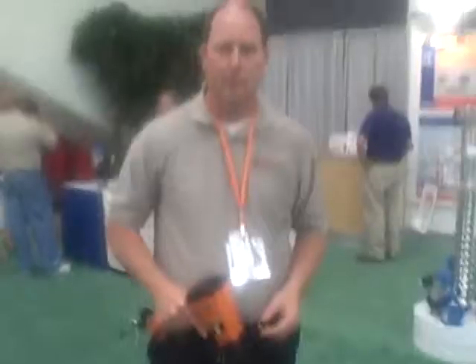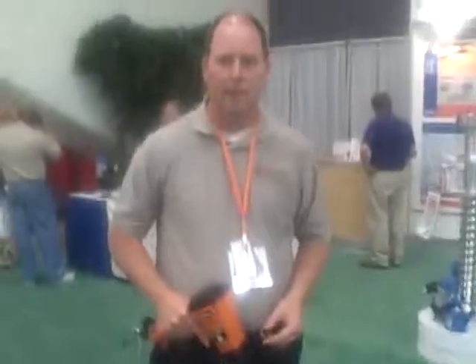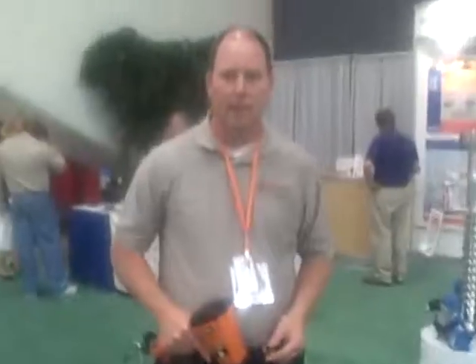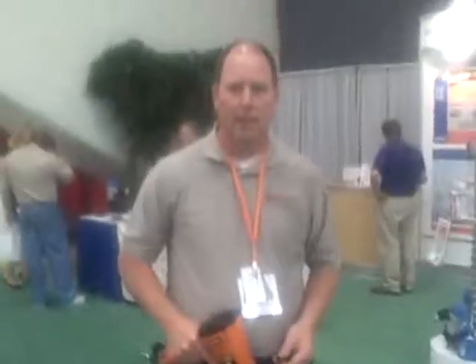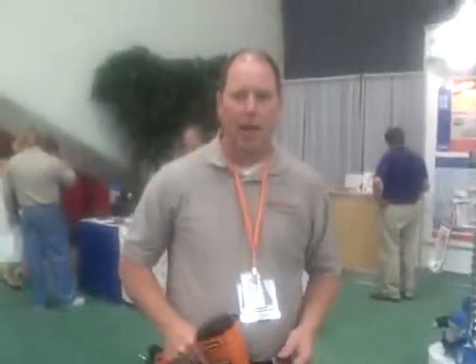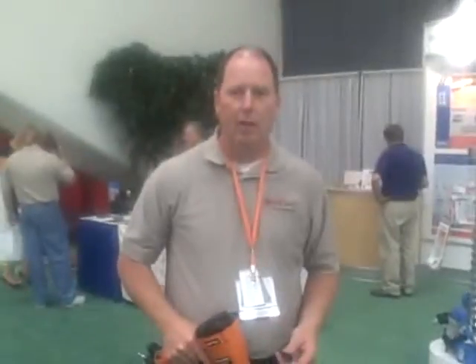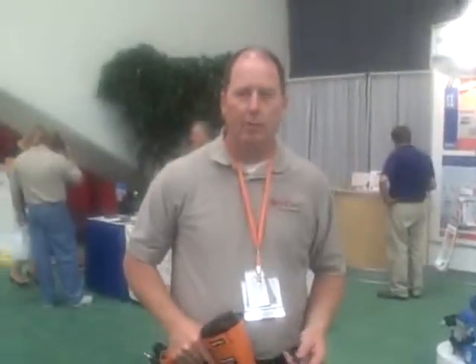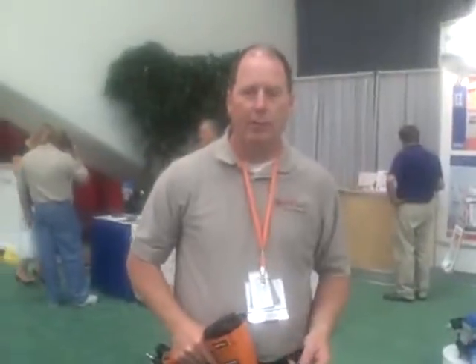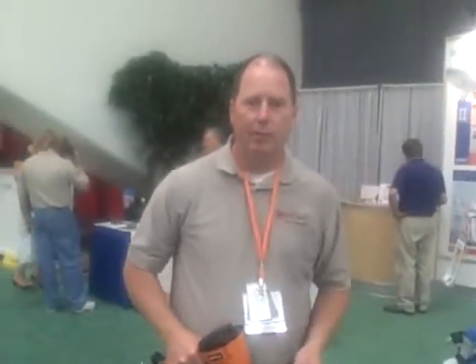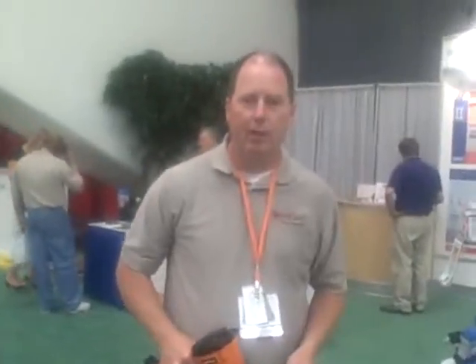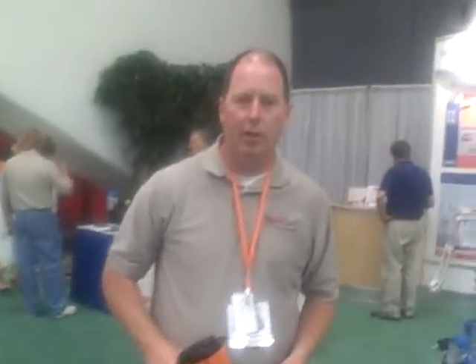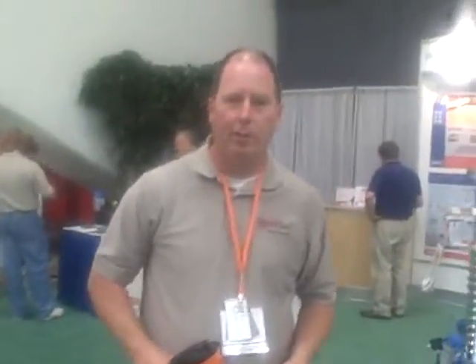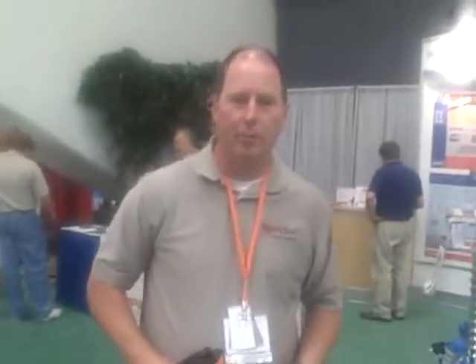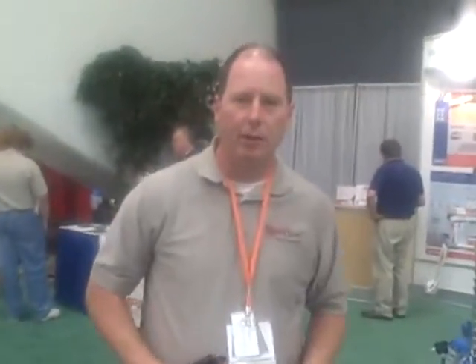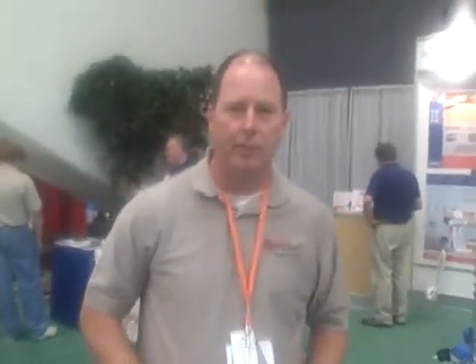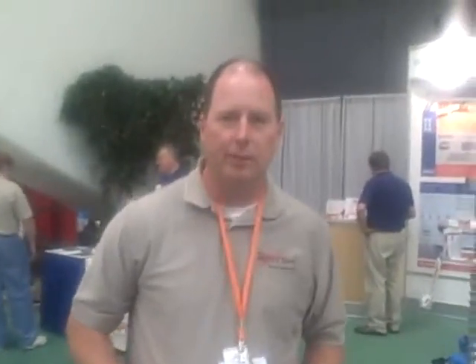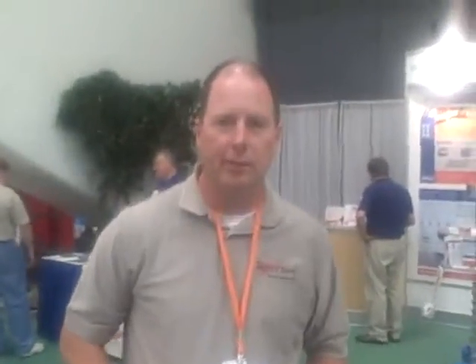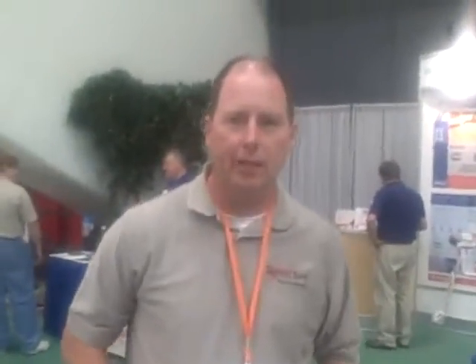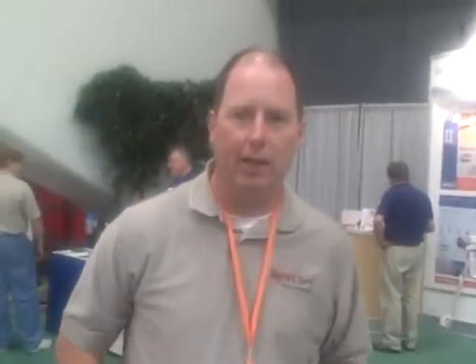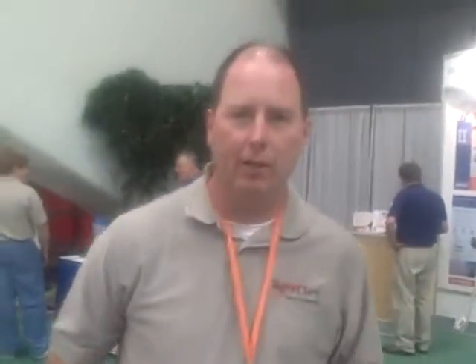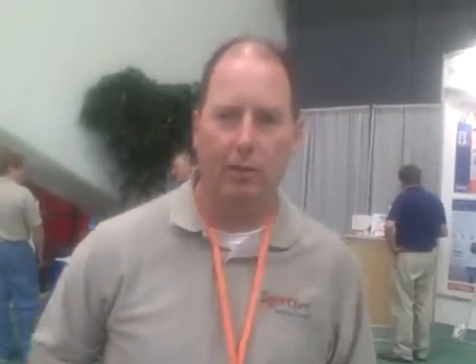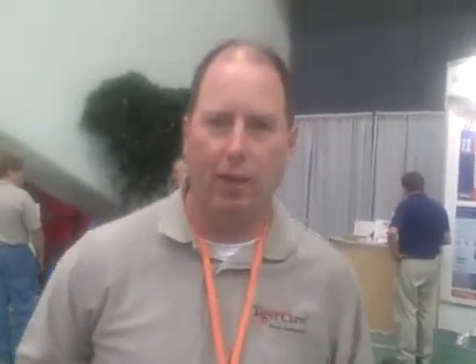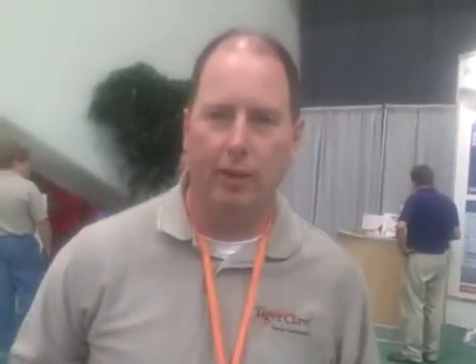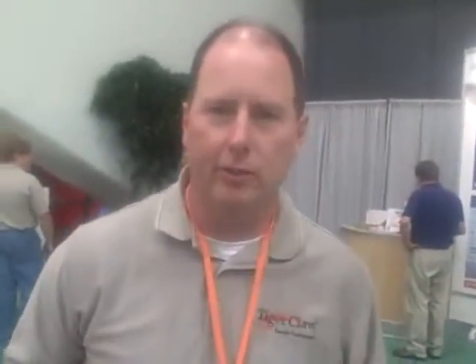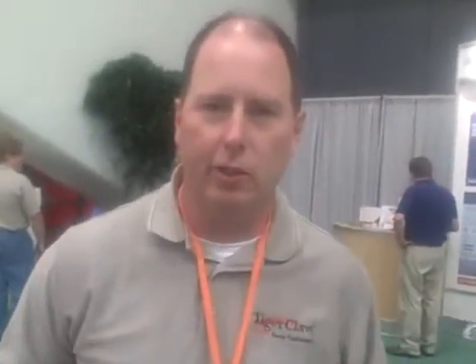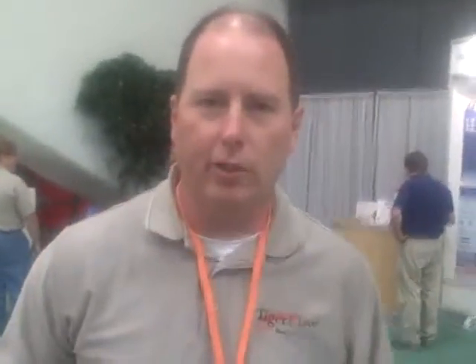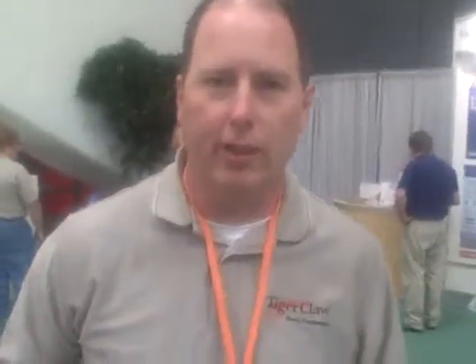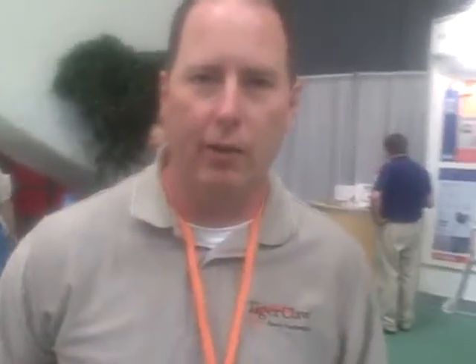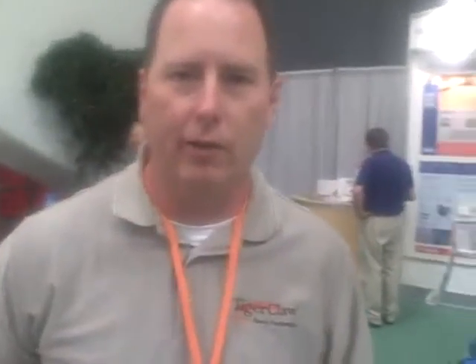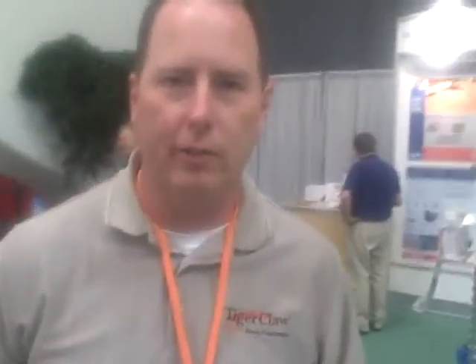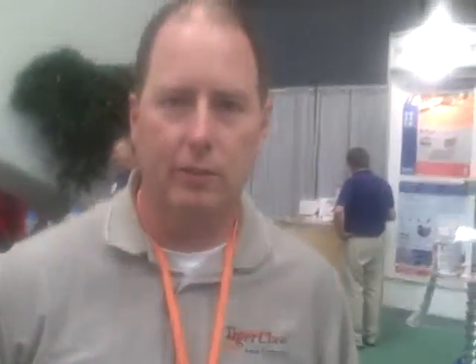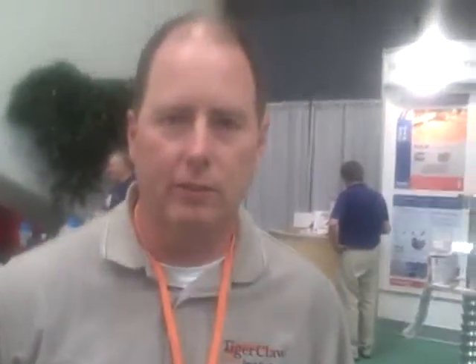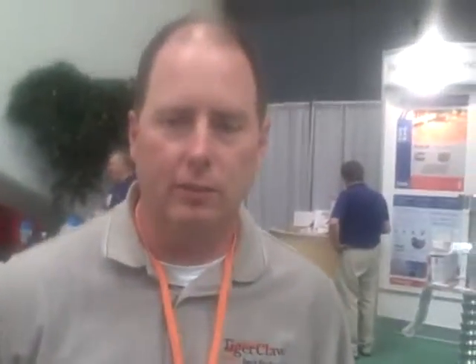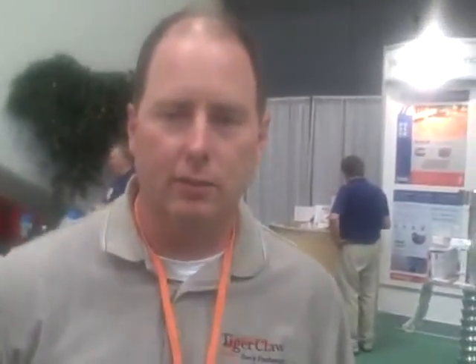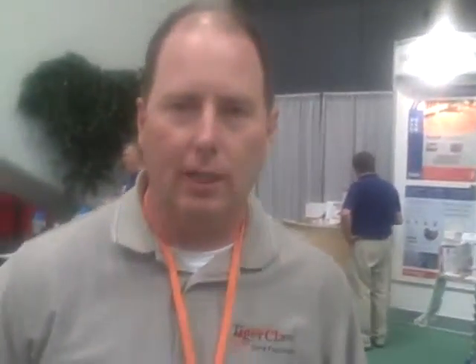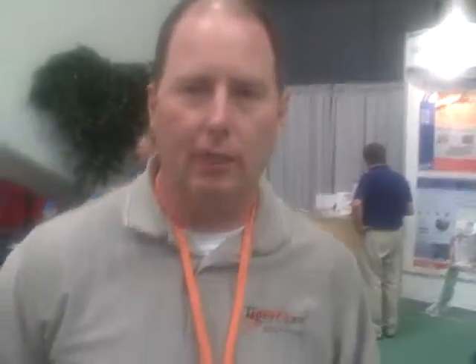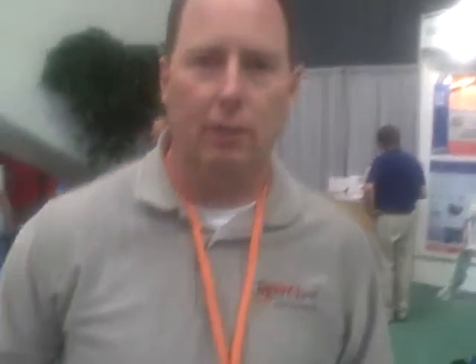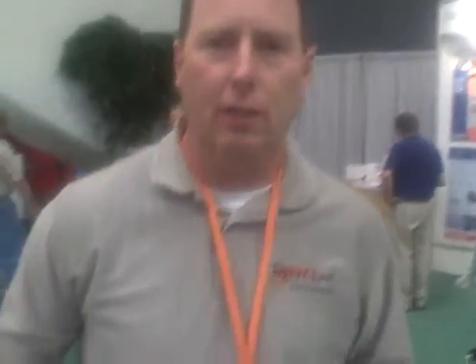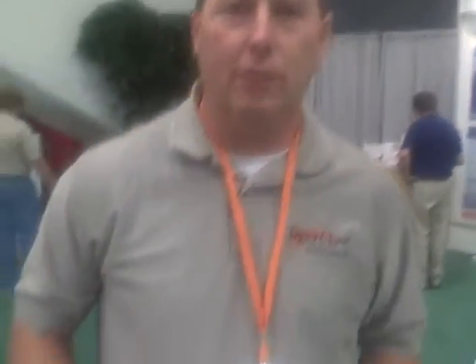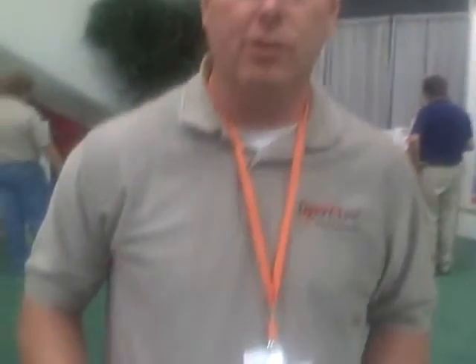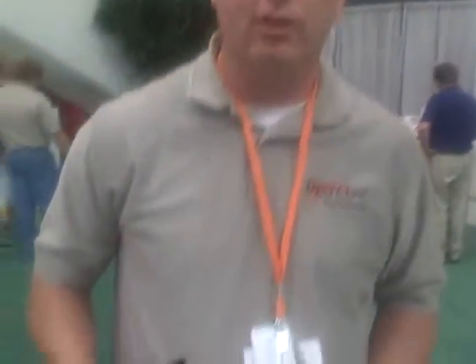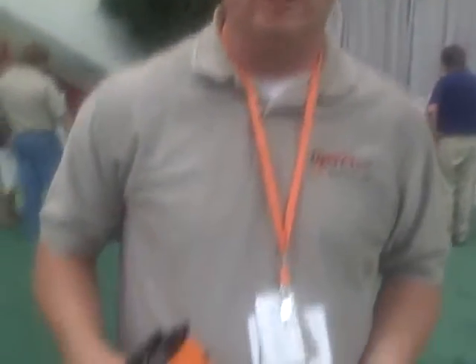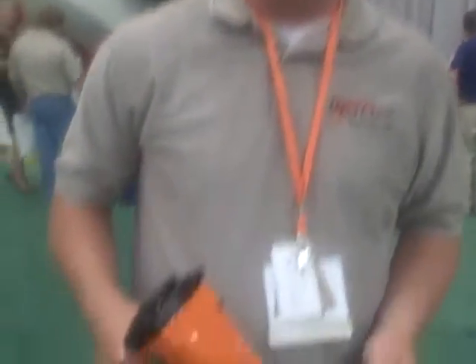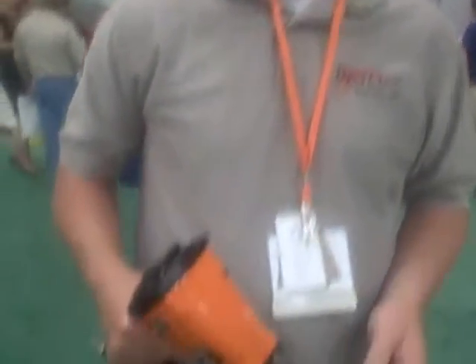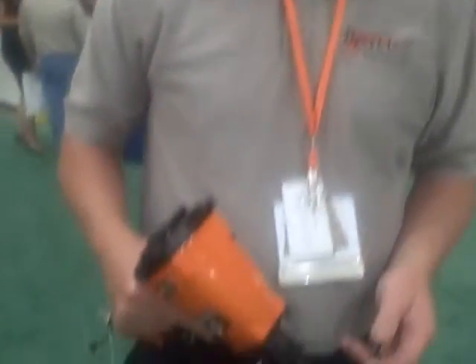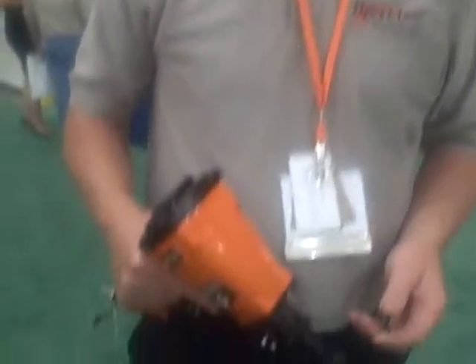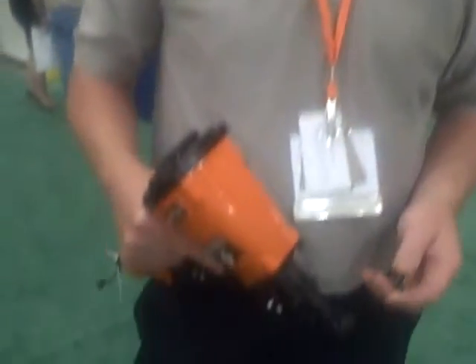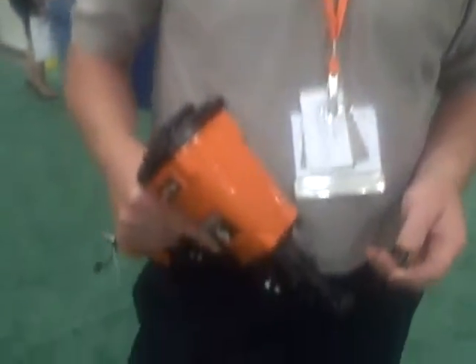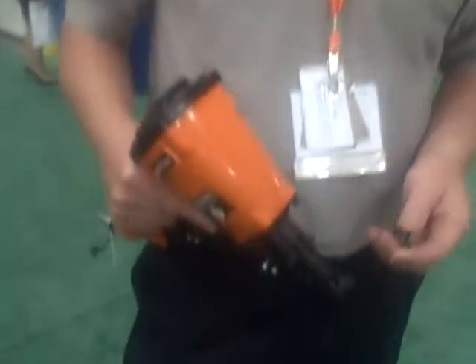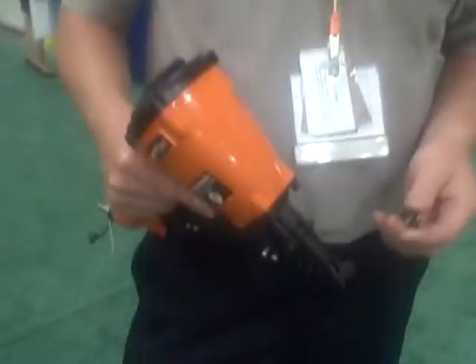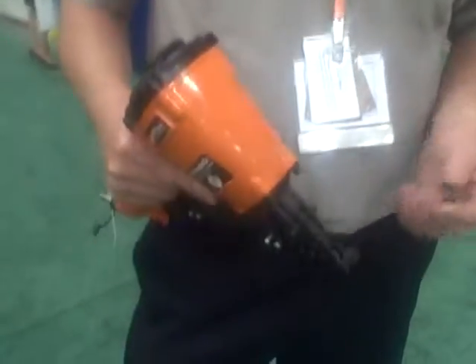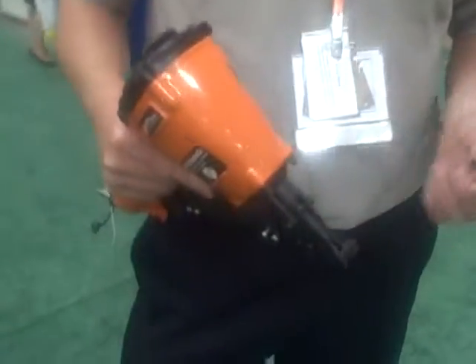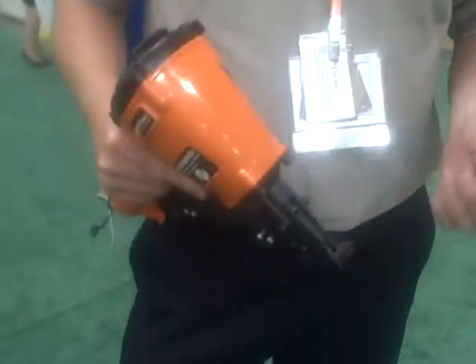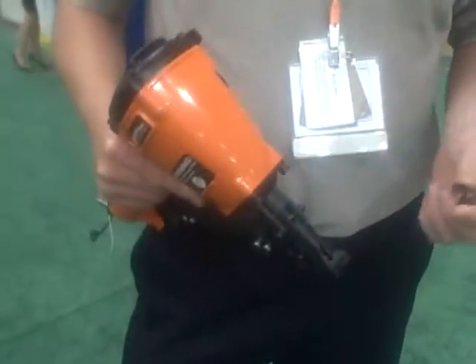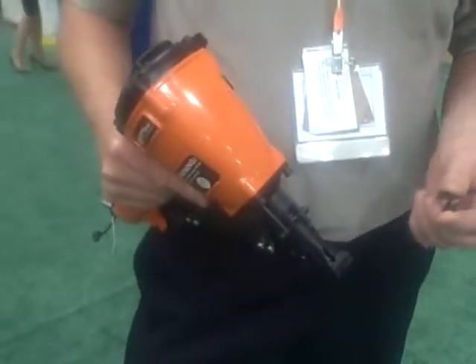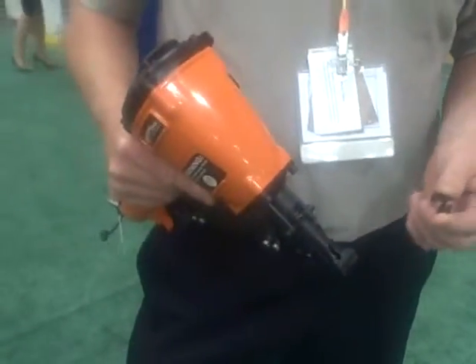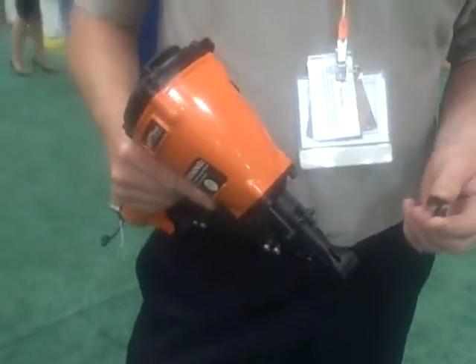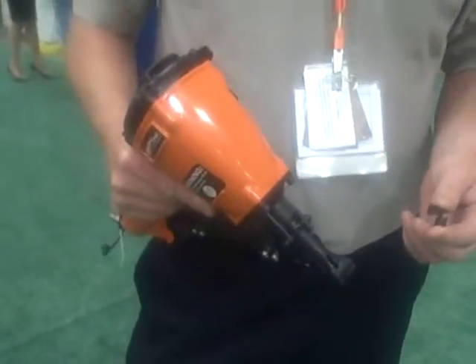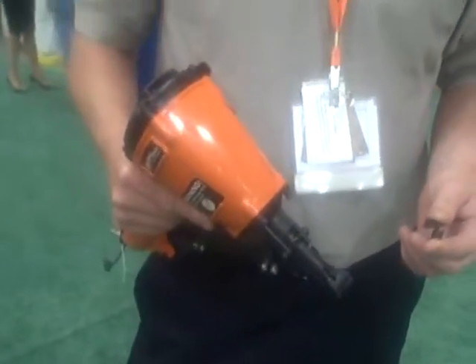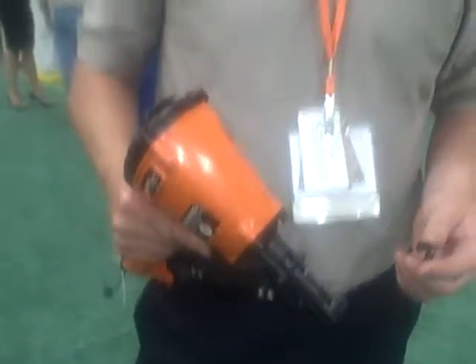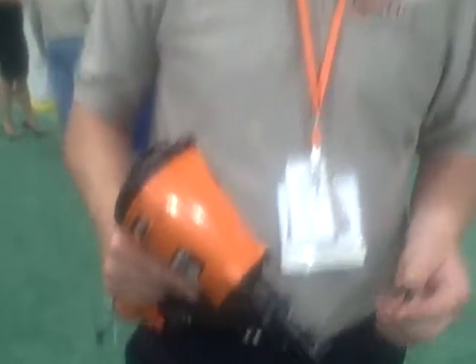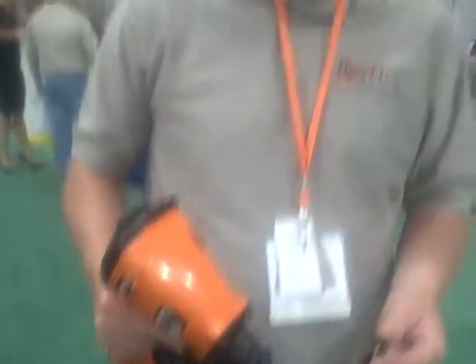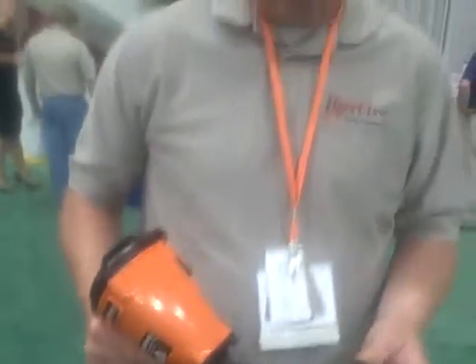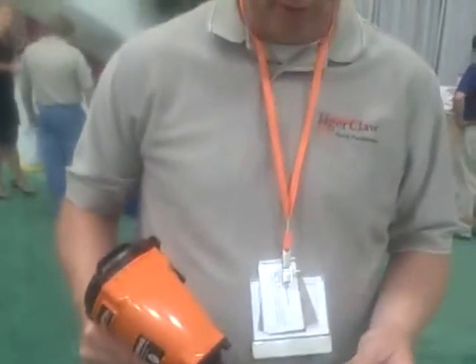Hi, I'm David Hartman, President of TireCloud. I'll show you how our TireCloud installation gun works and why we developed it.